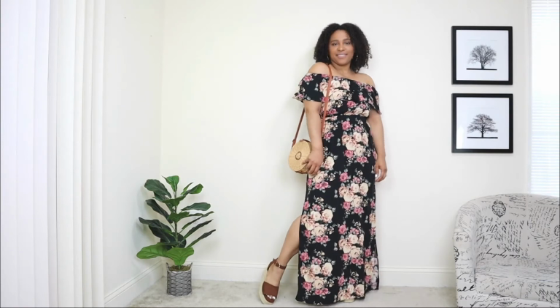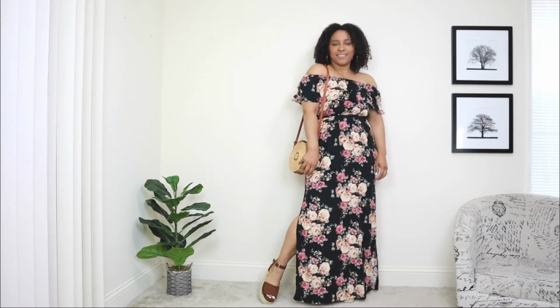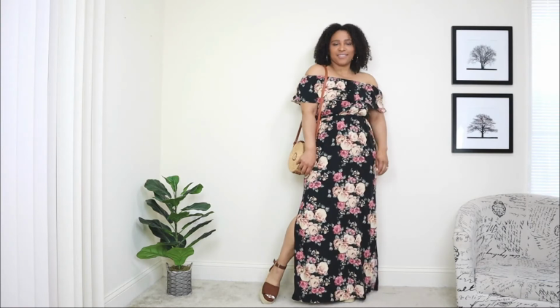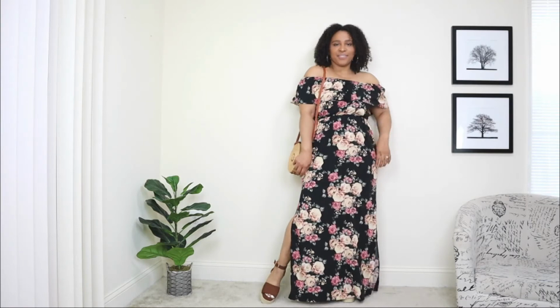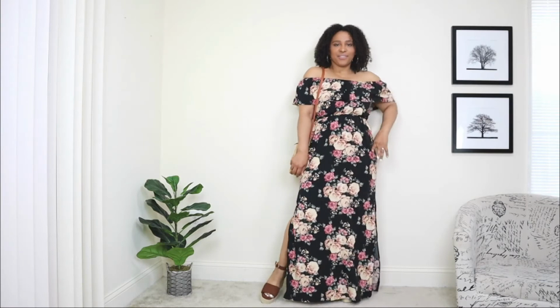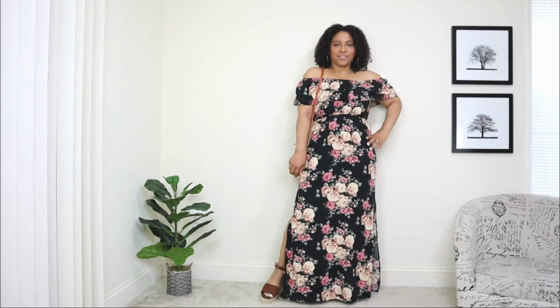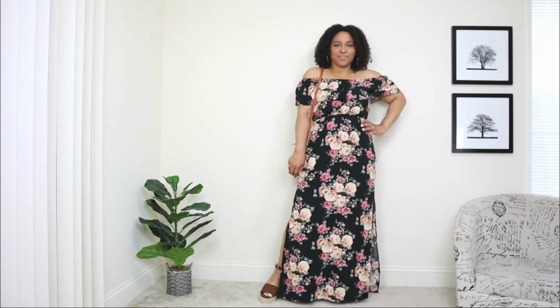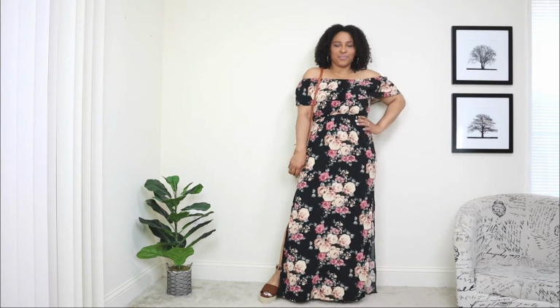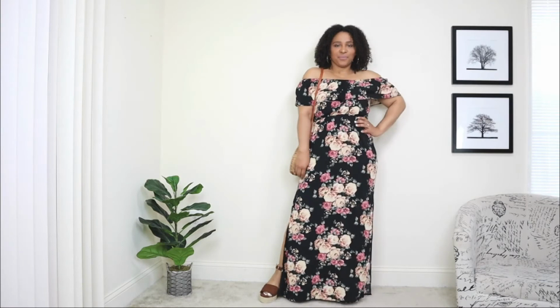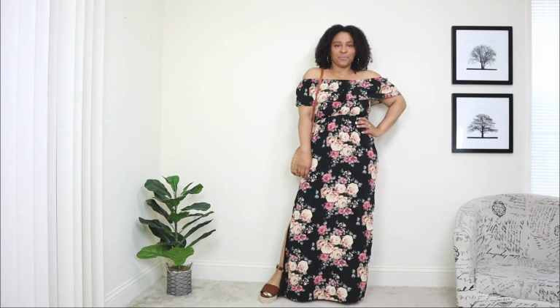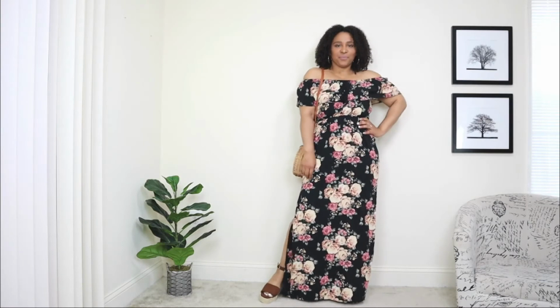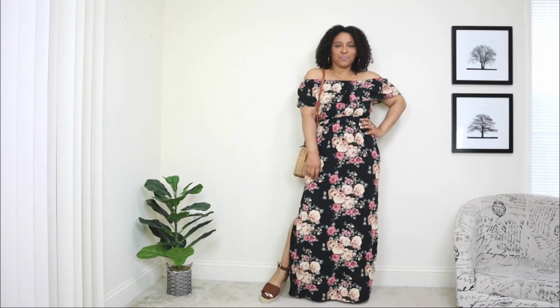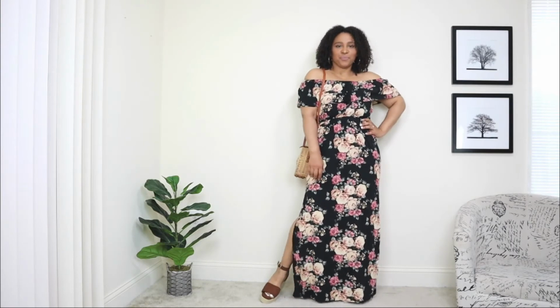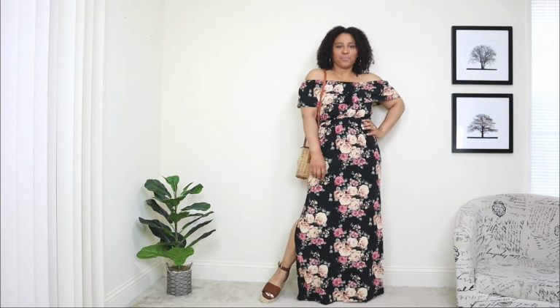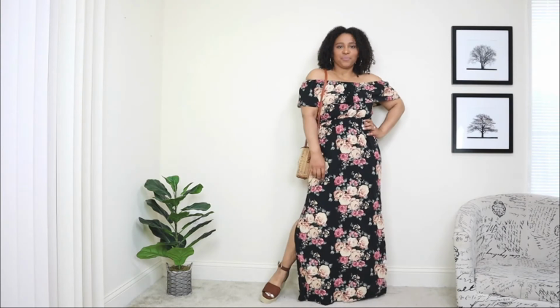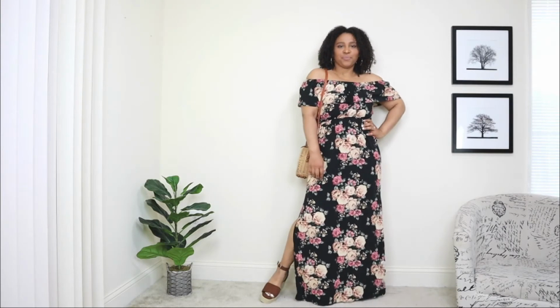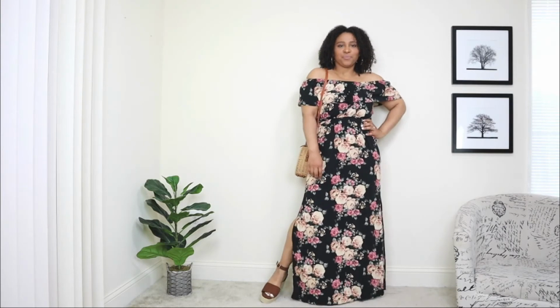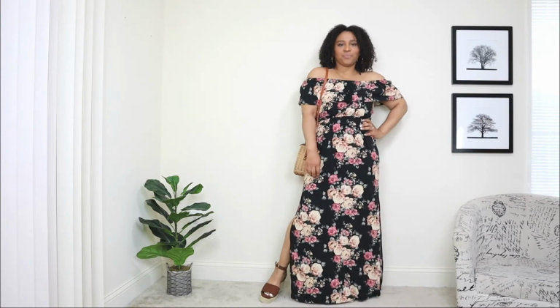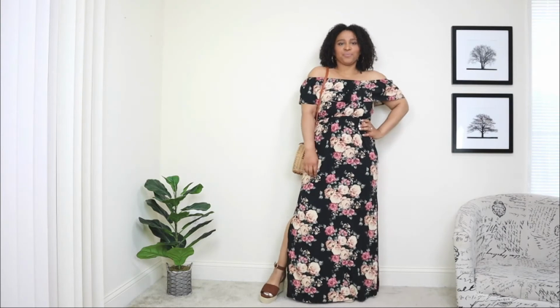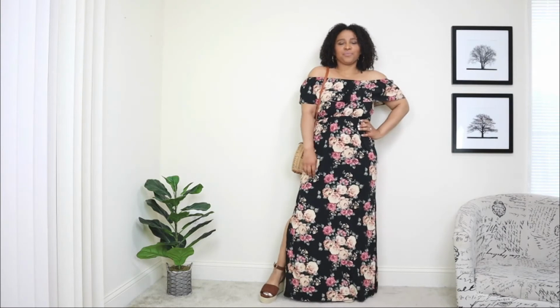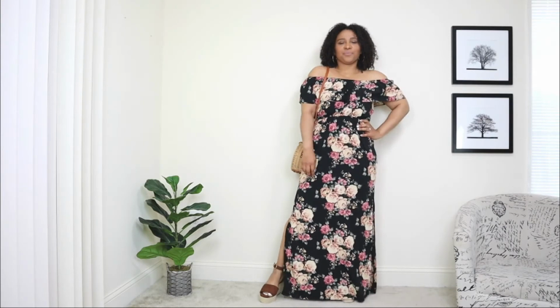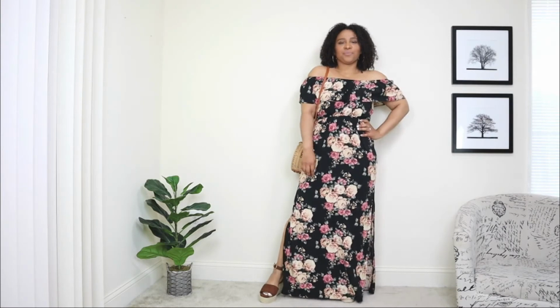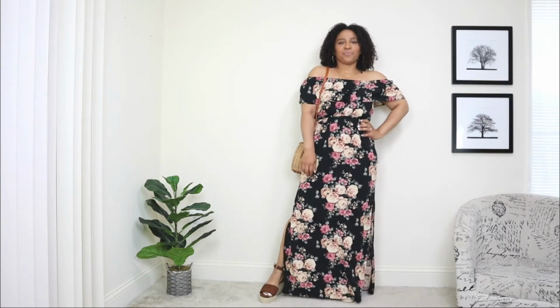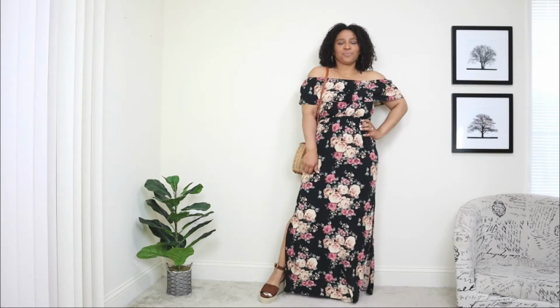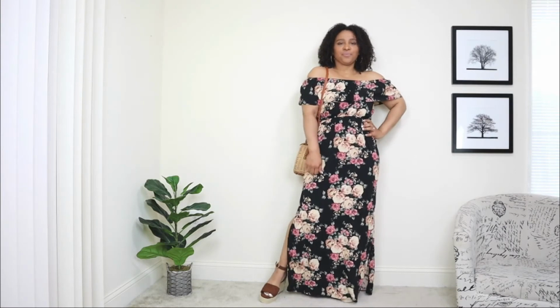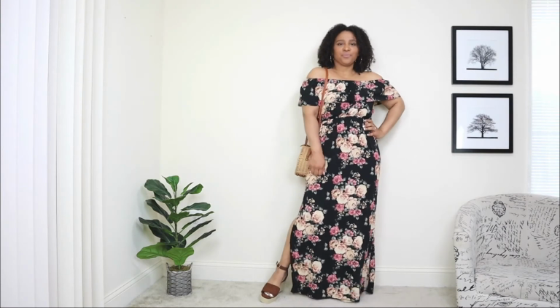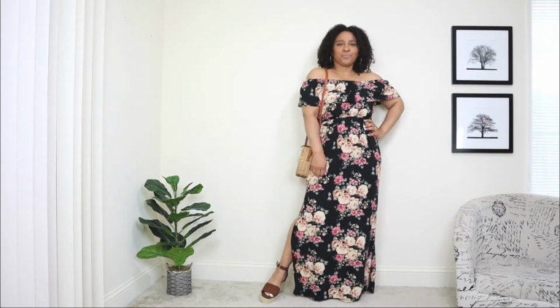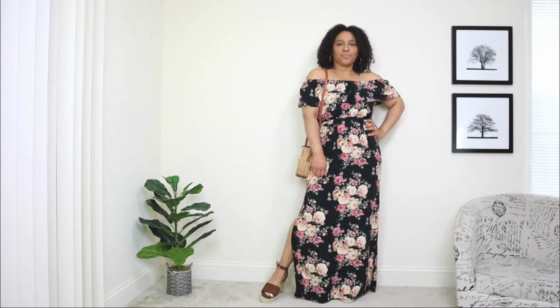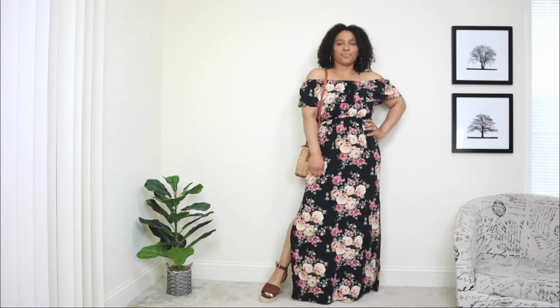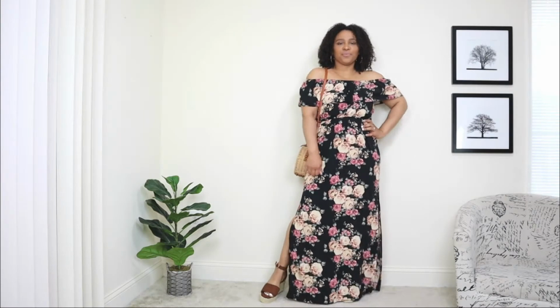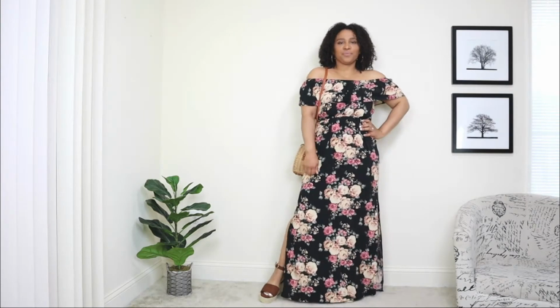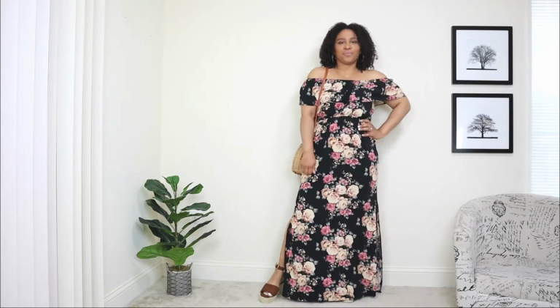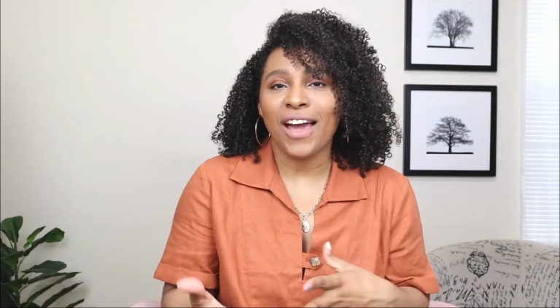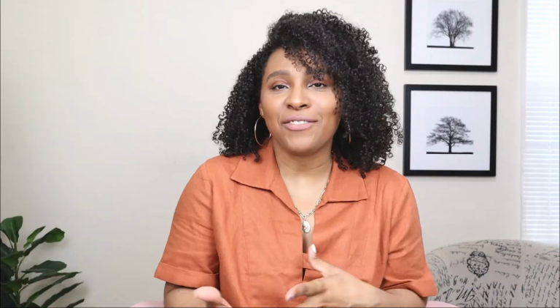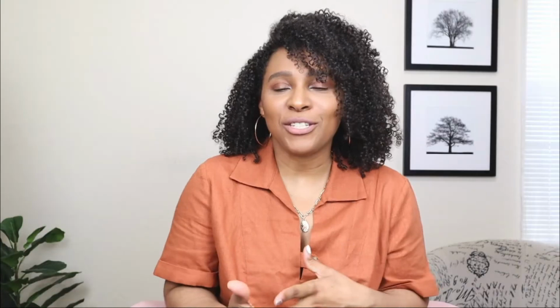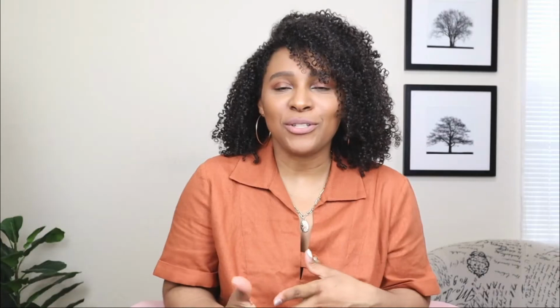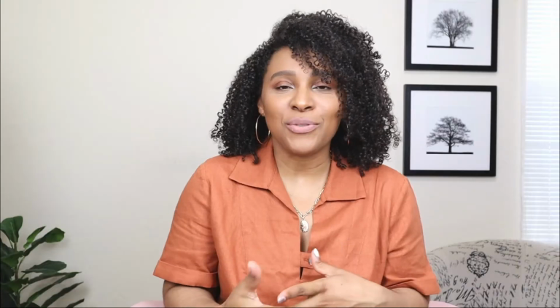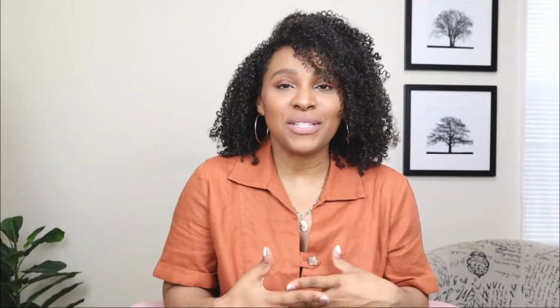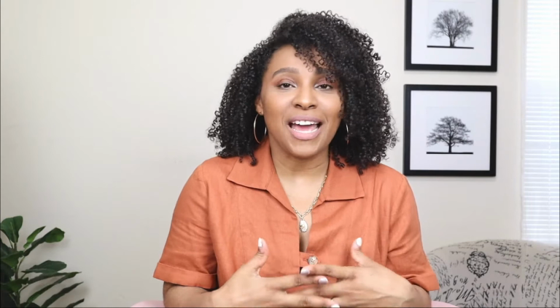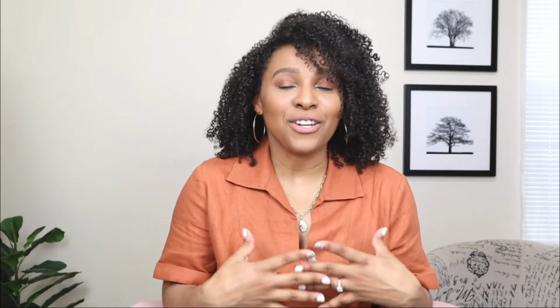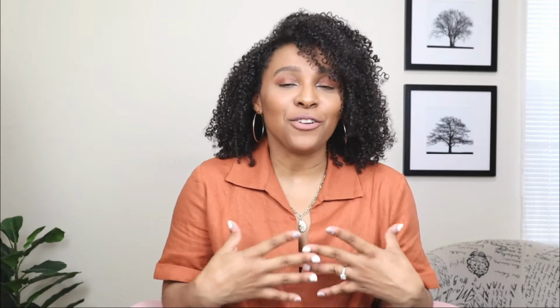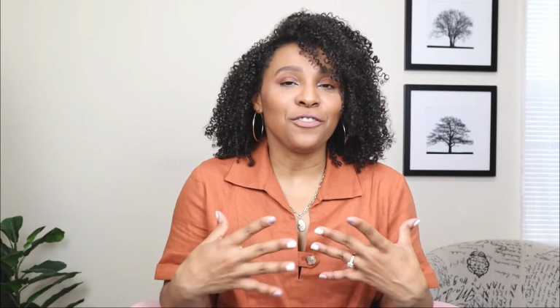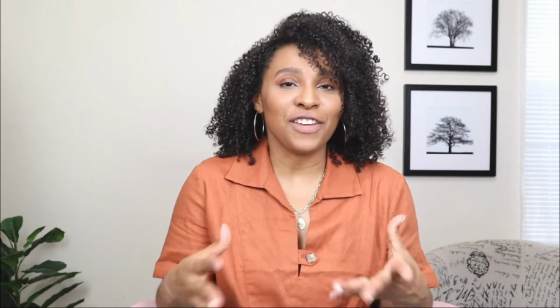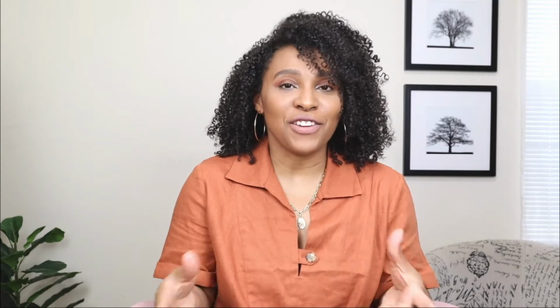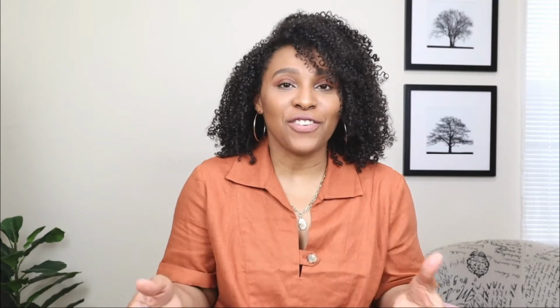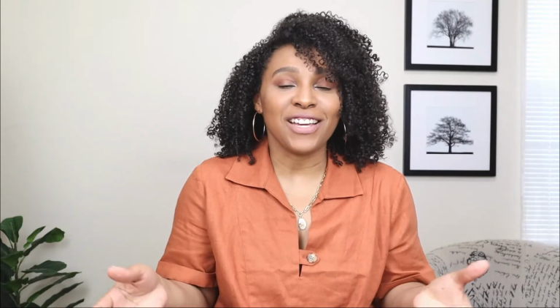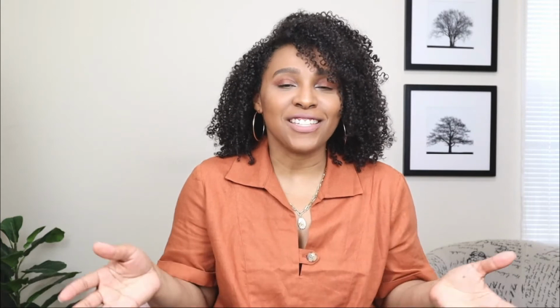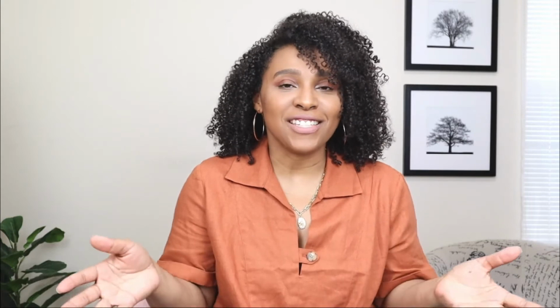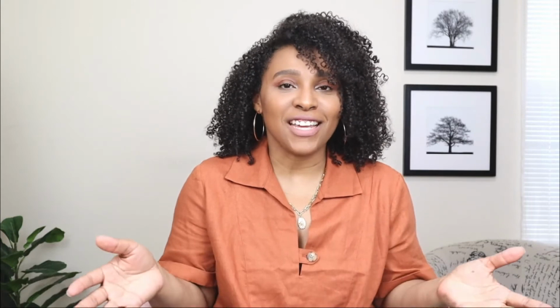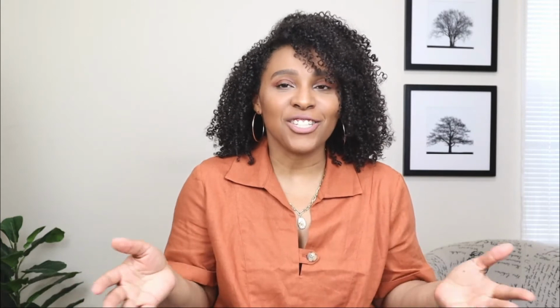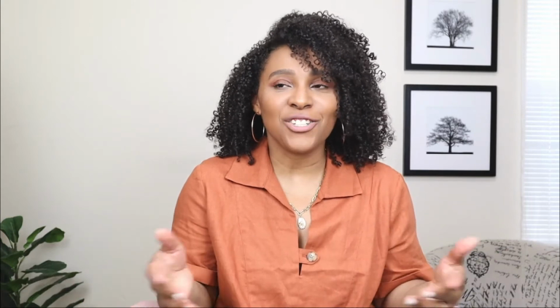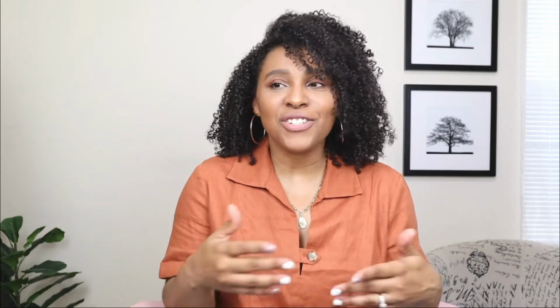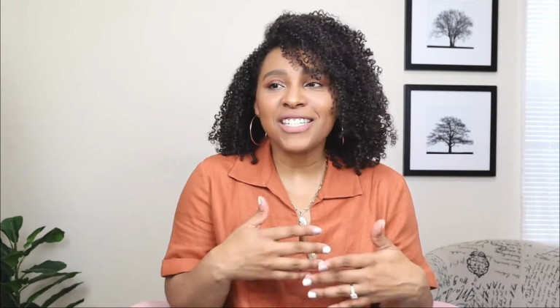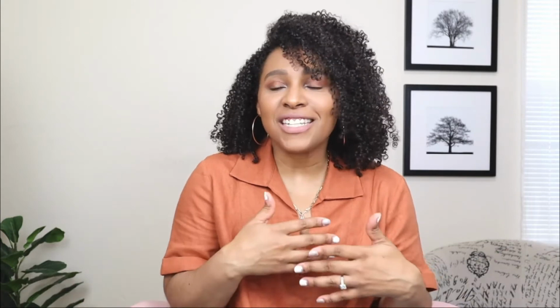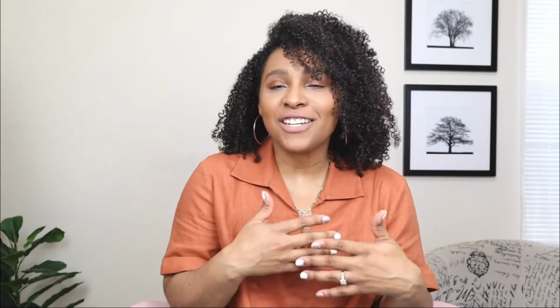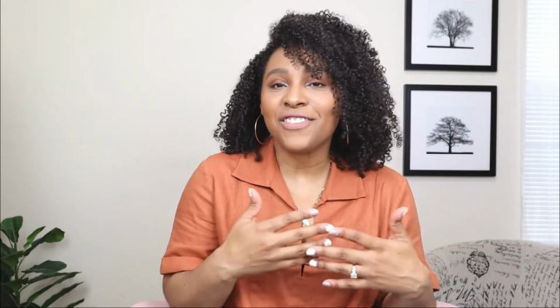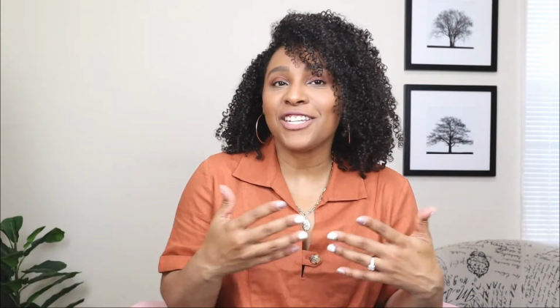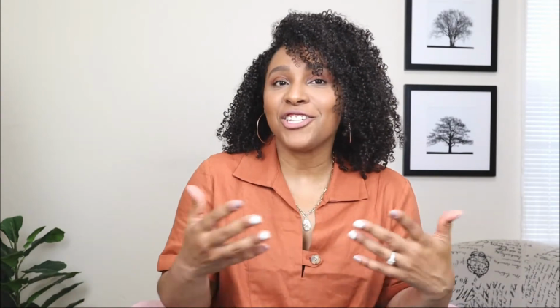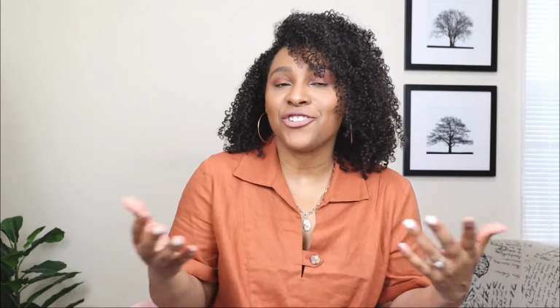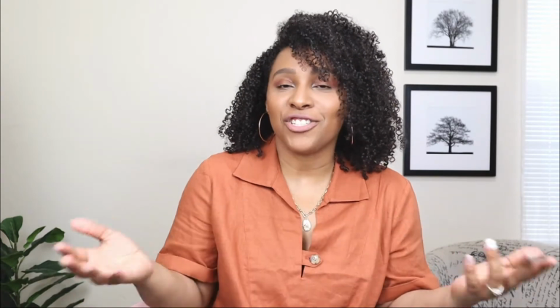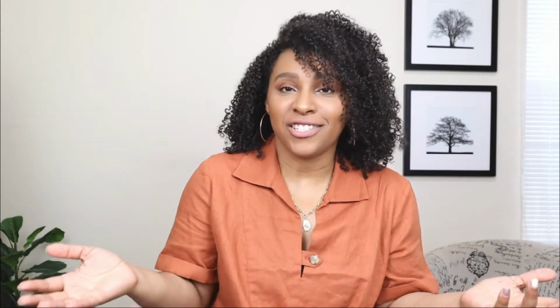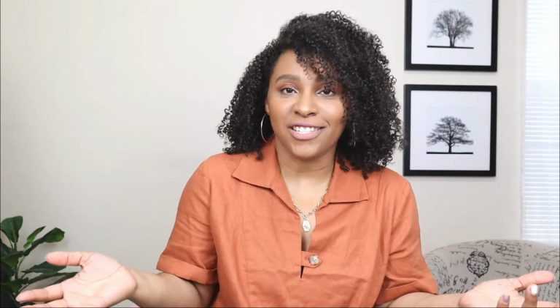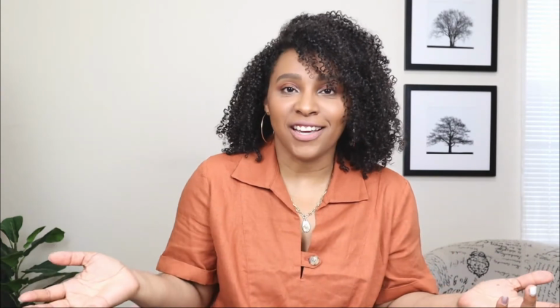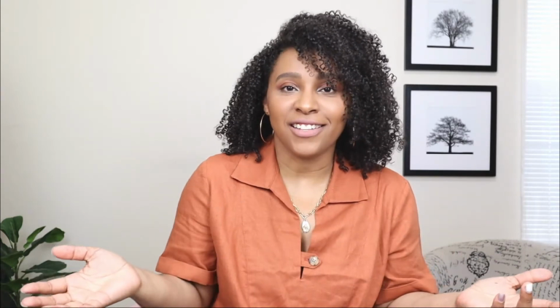That is the final look! A dress is super easy to style — all you have to do is add your favorite accessories and you're done.